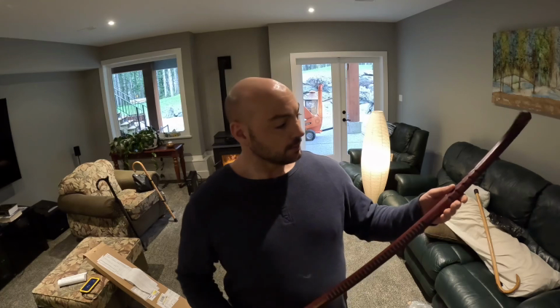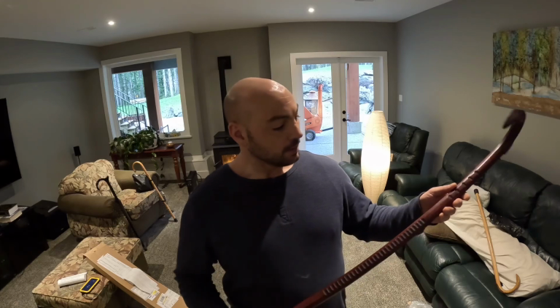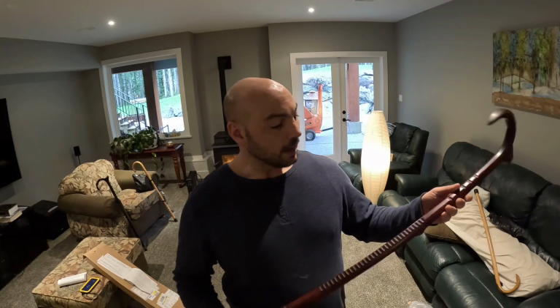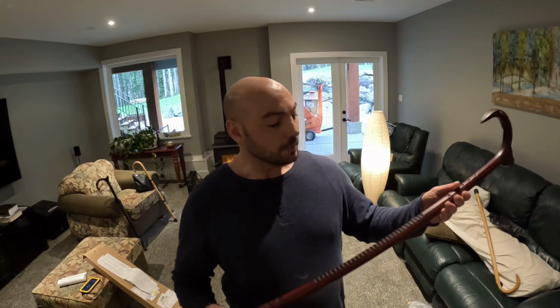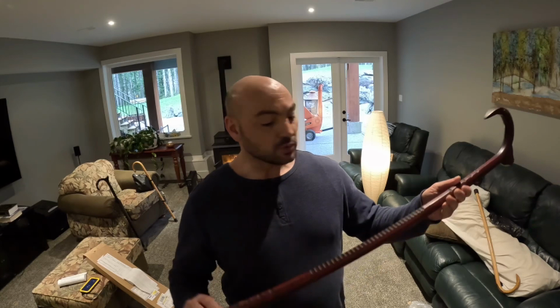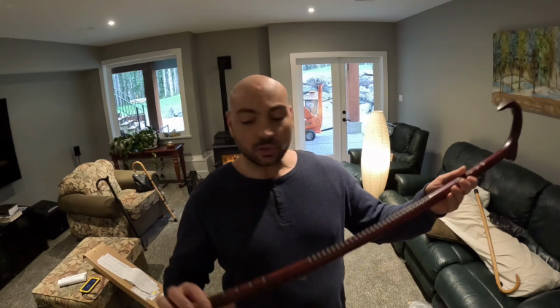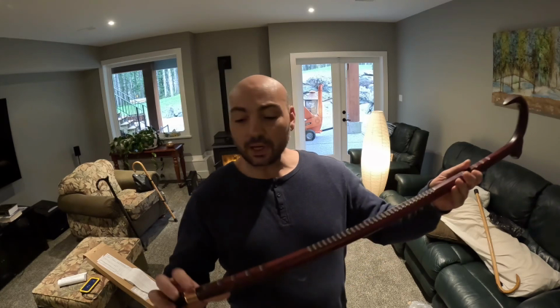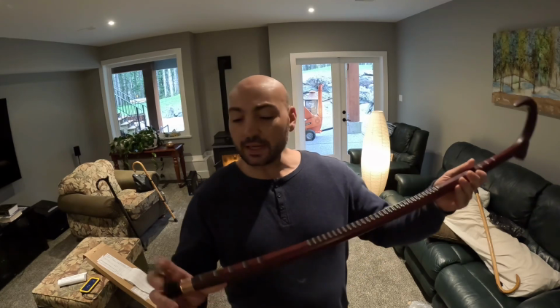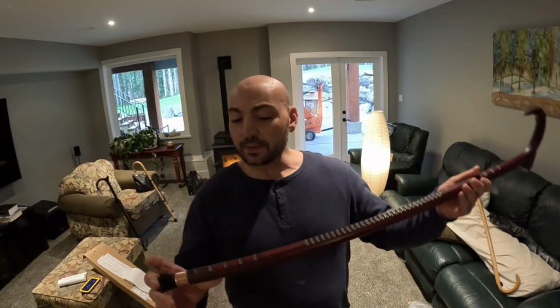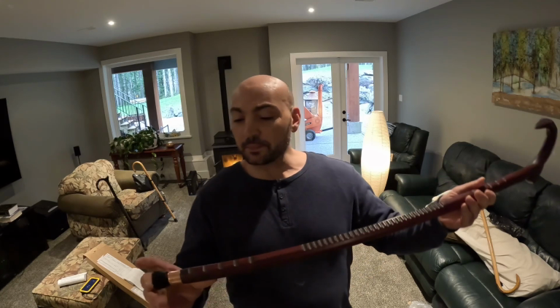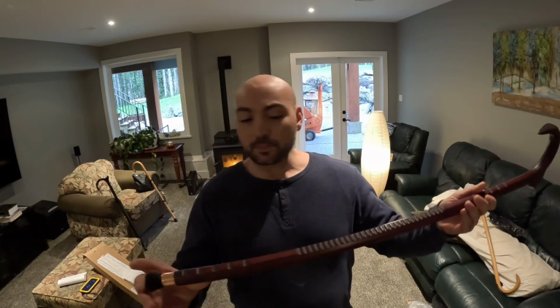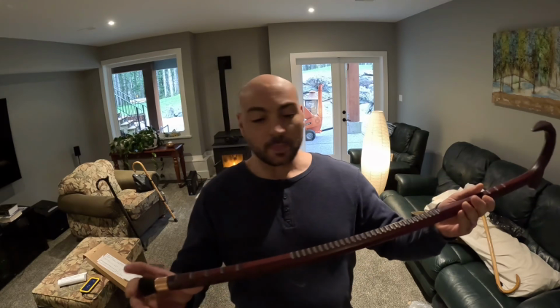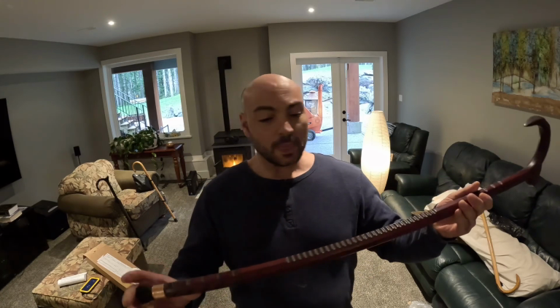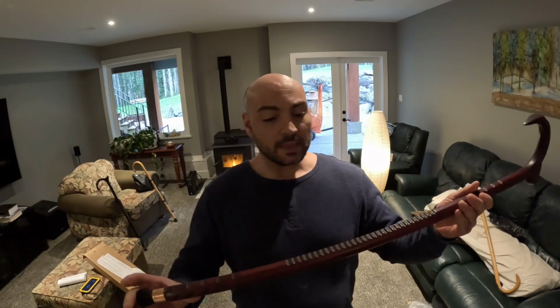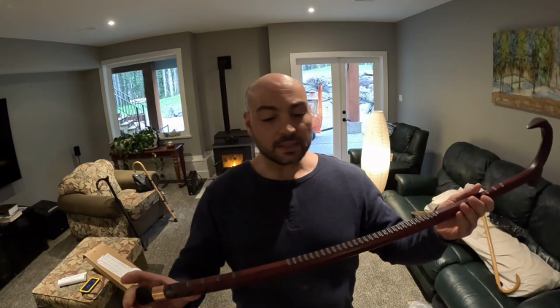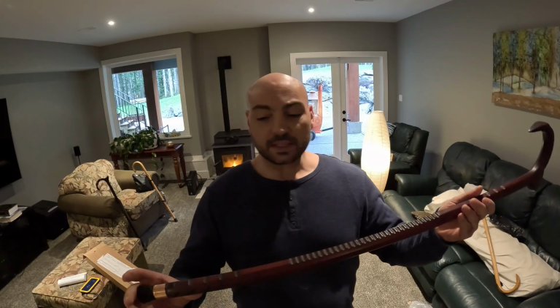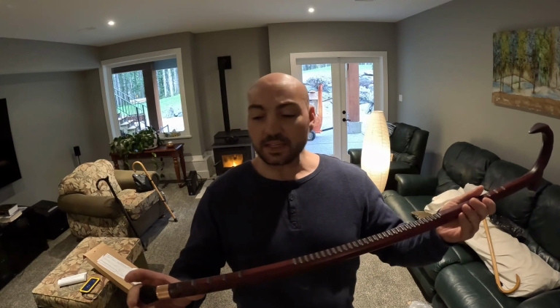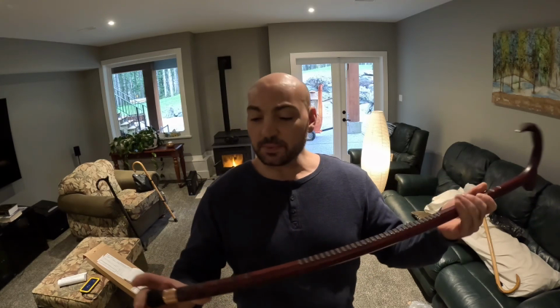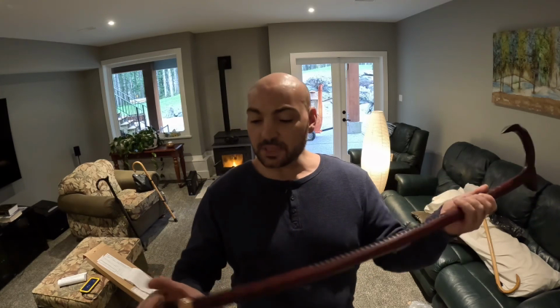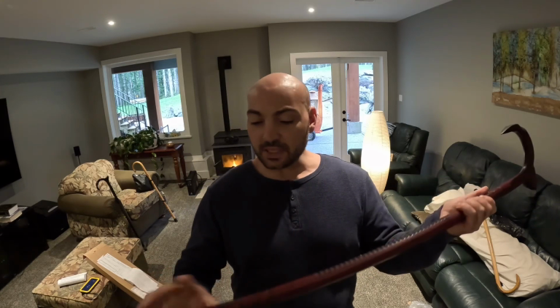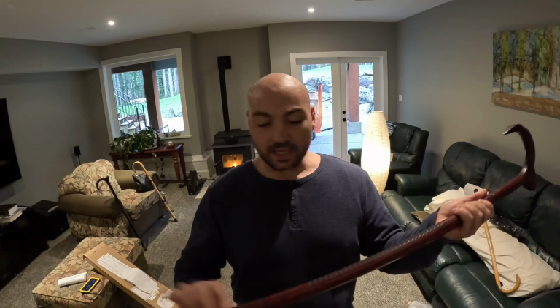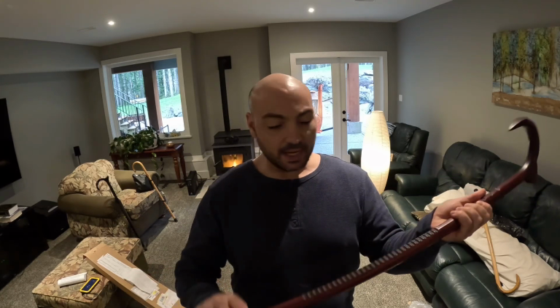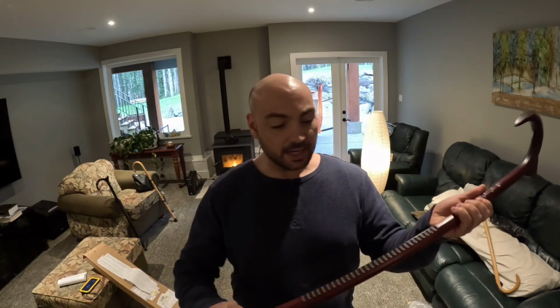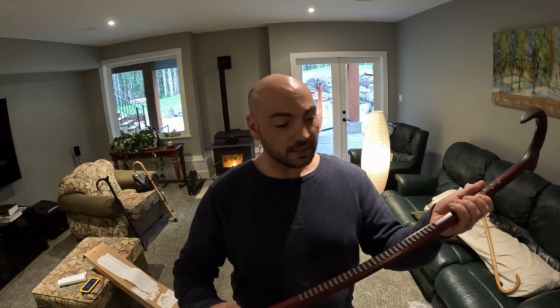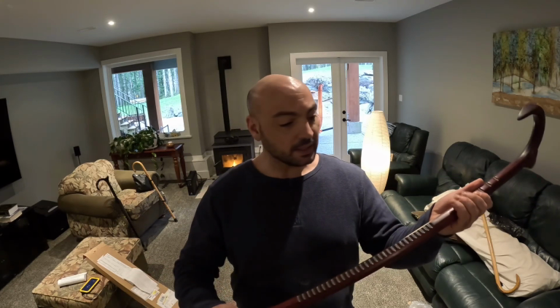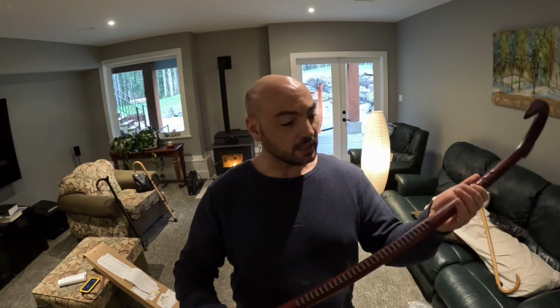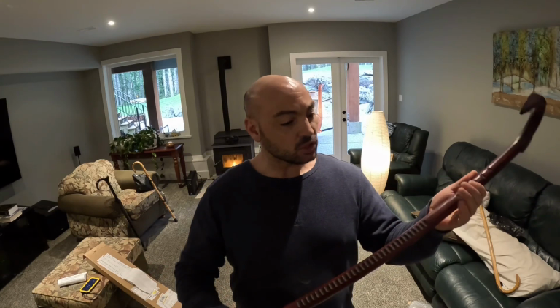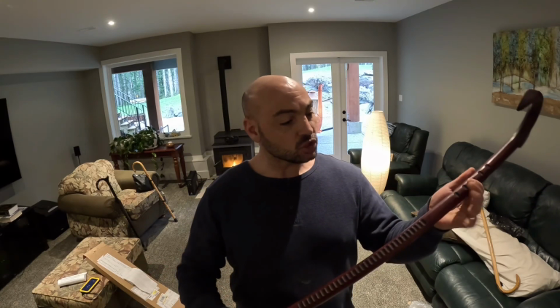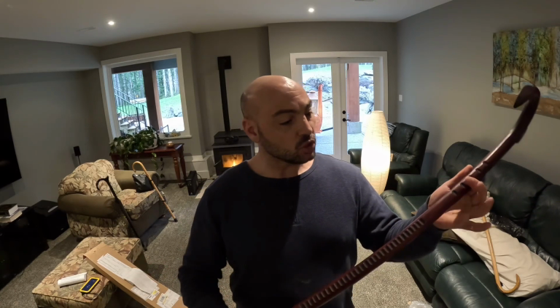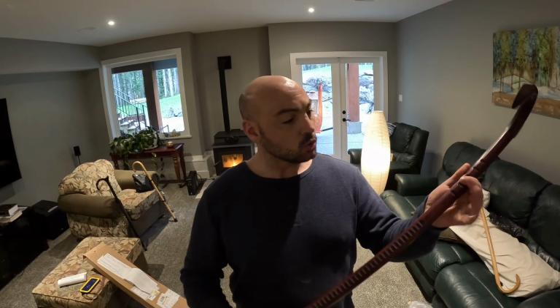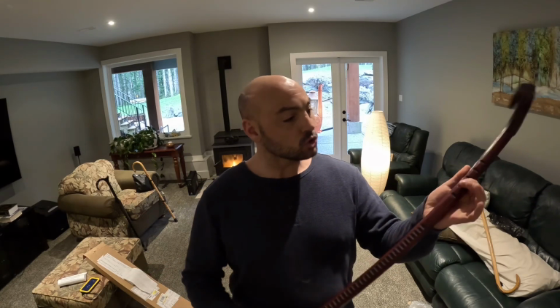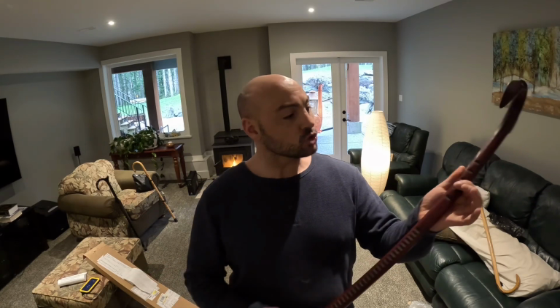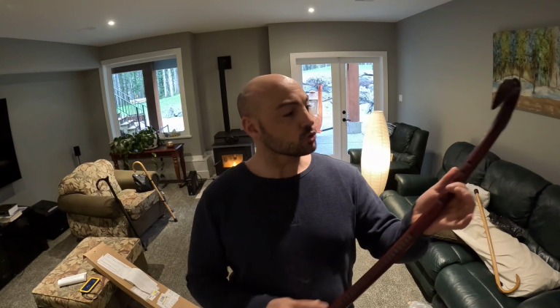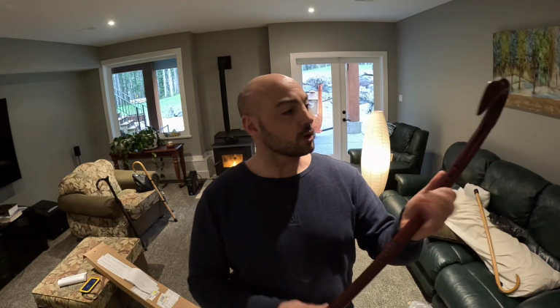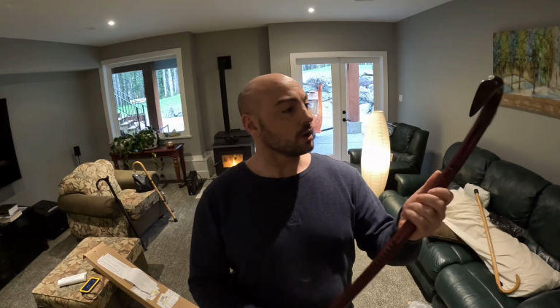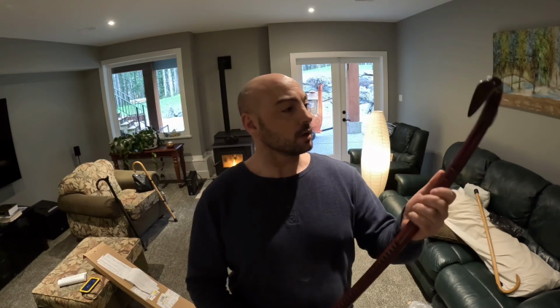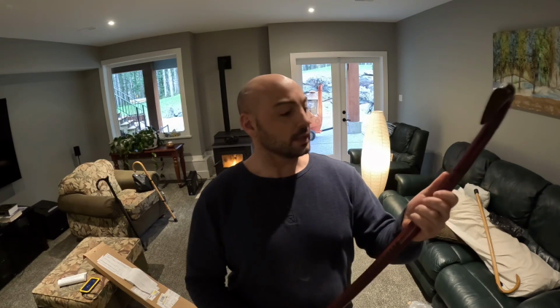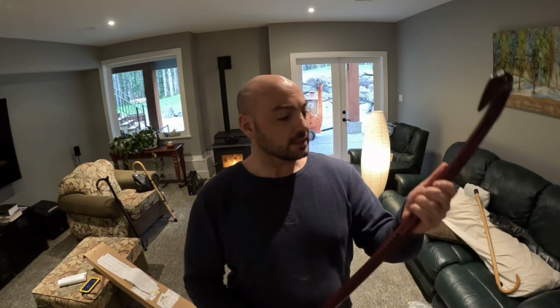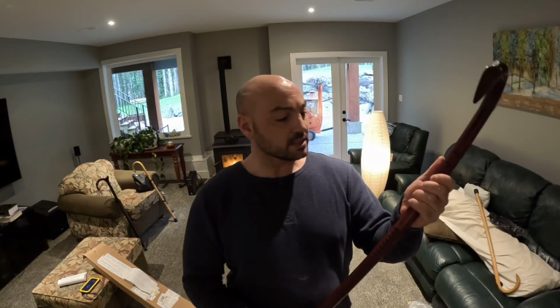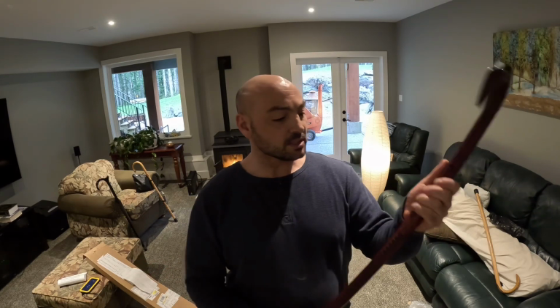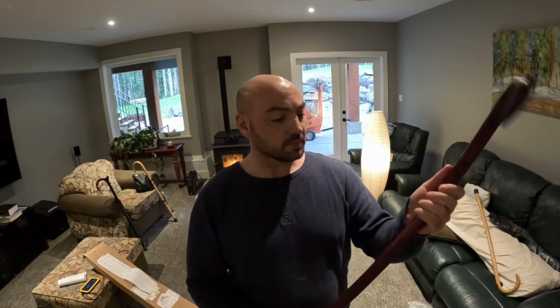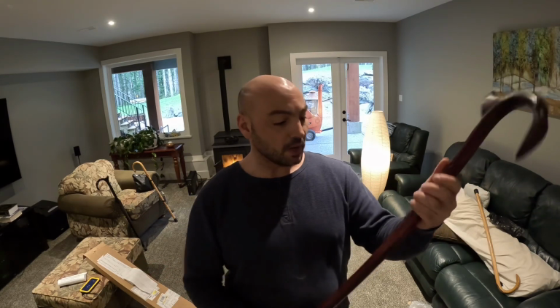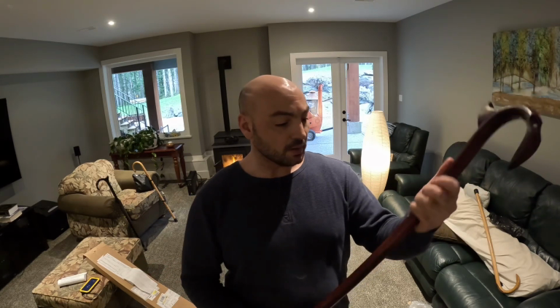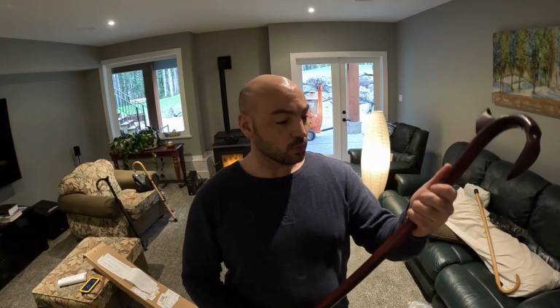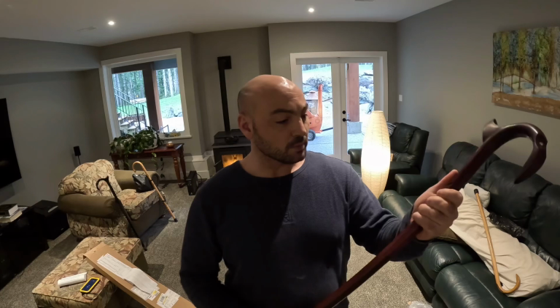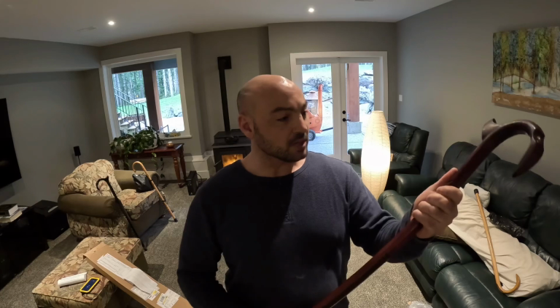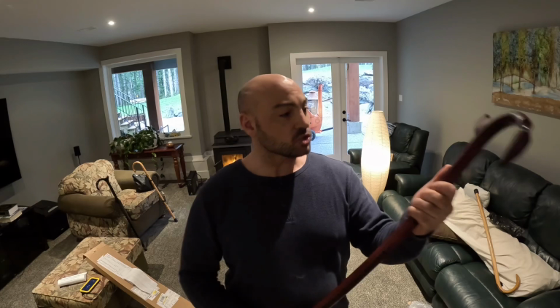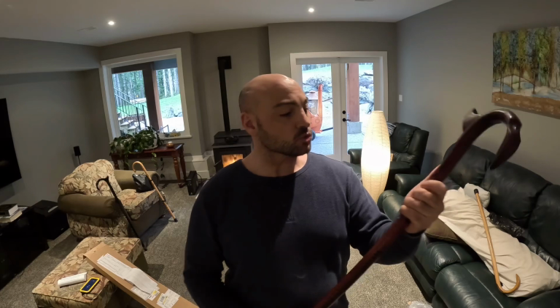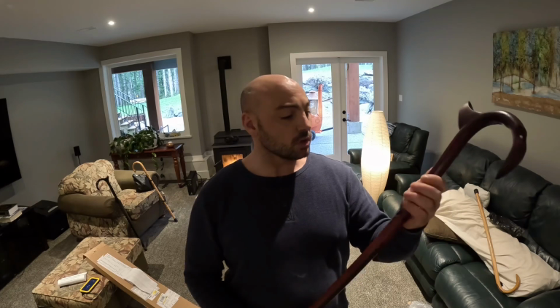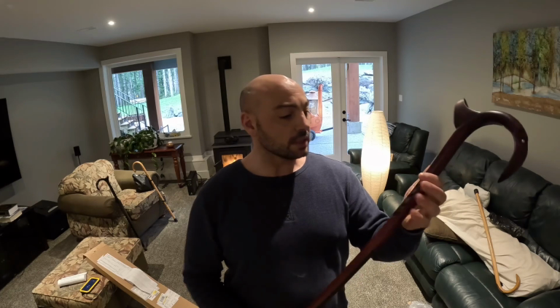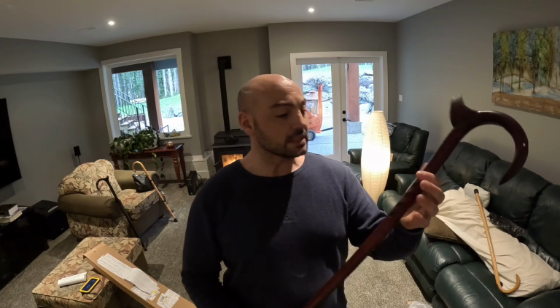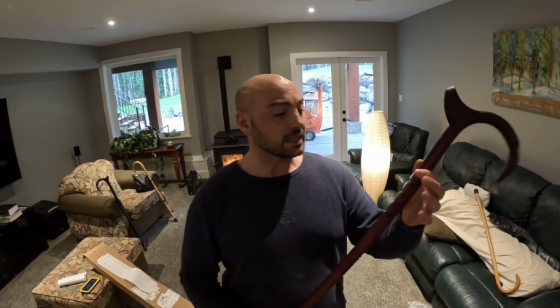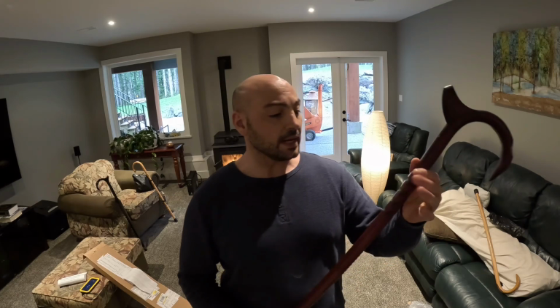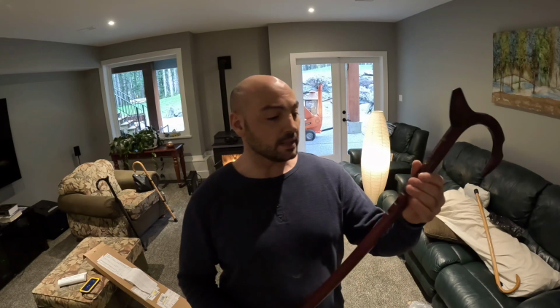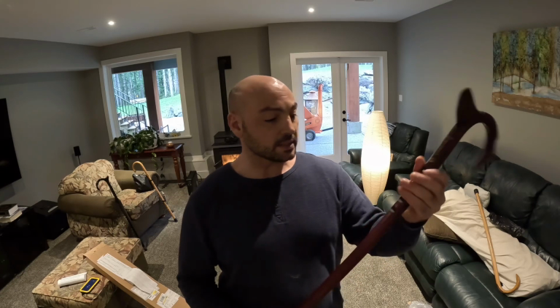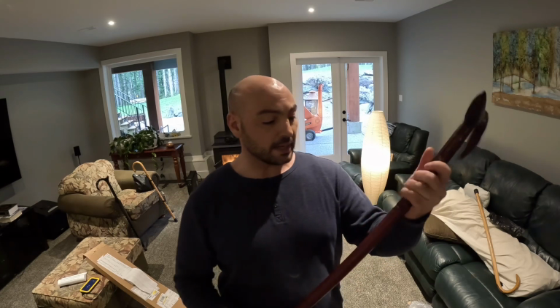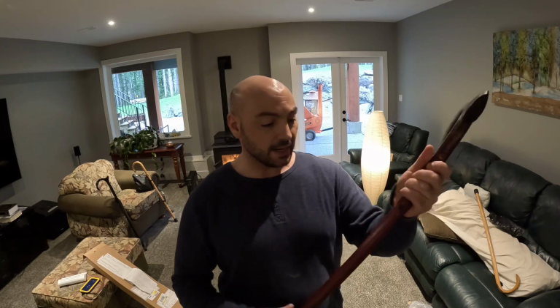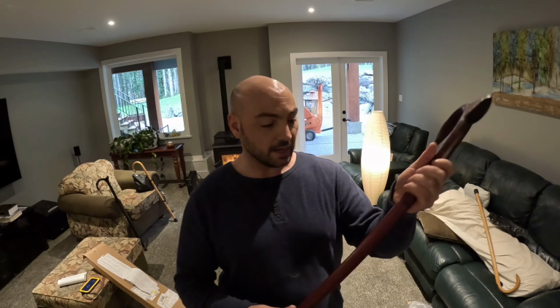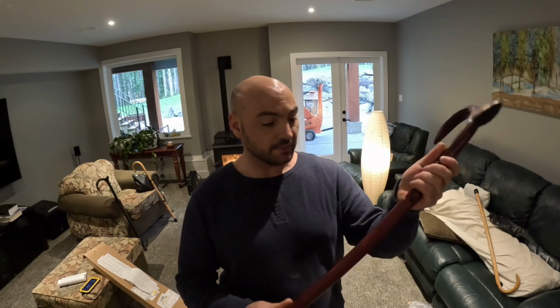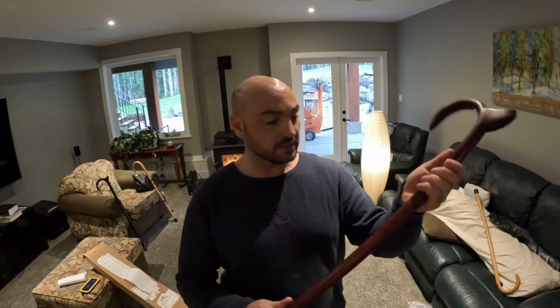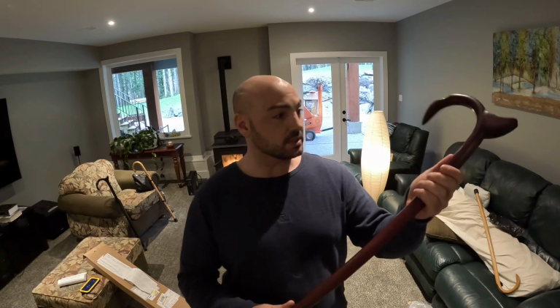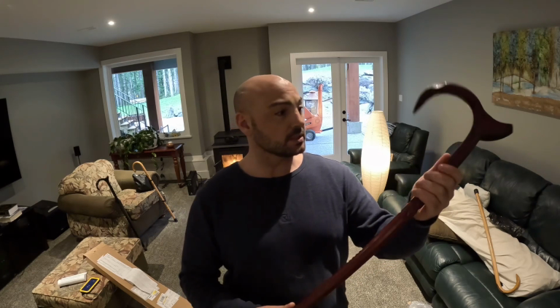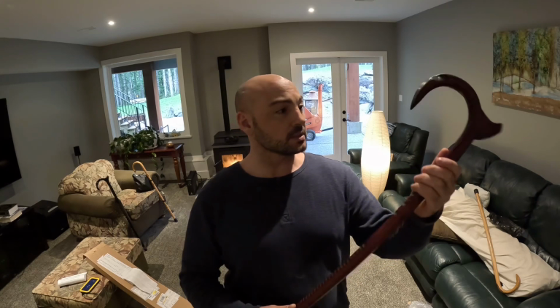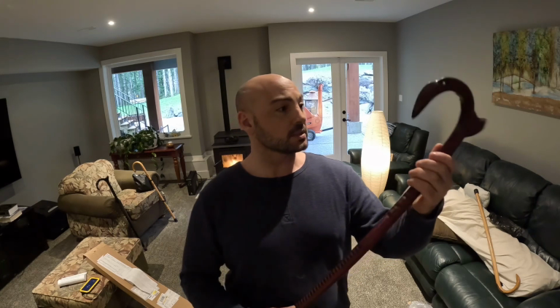This keeps the cane so strong. This is probably one of my strongest canes I have.